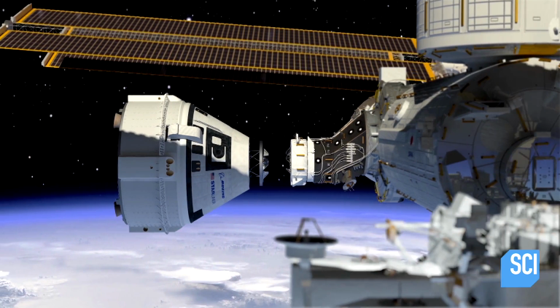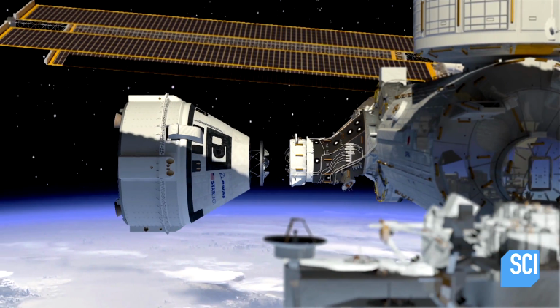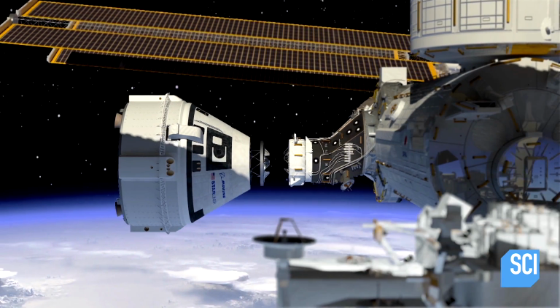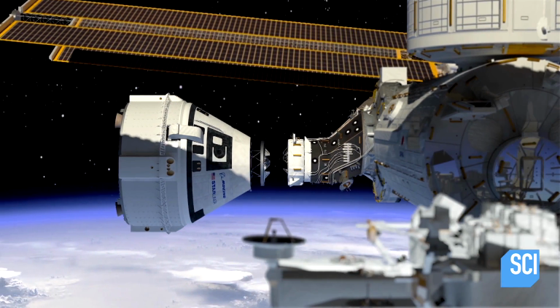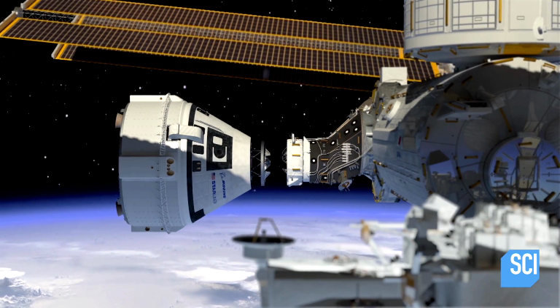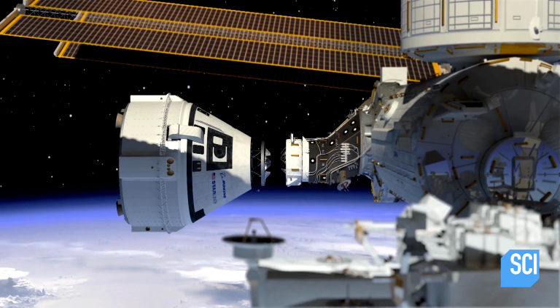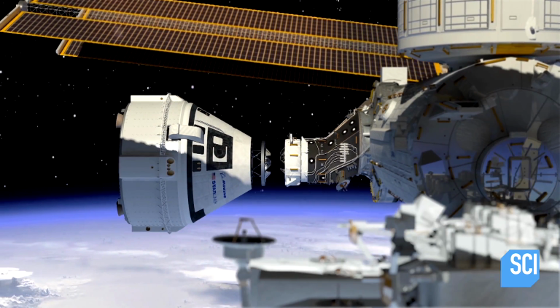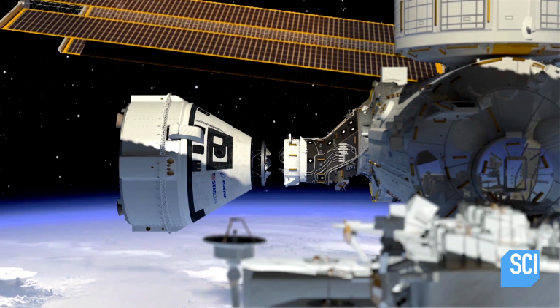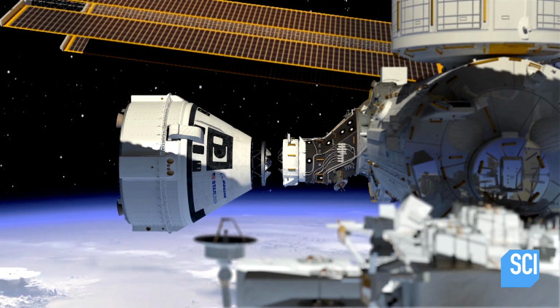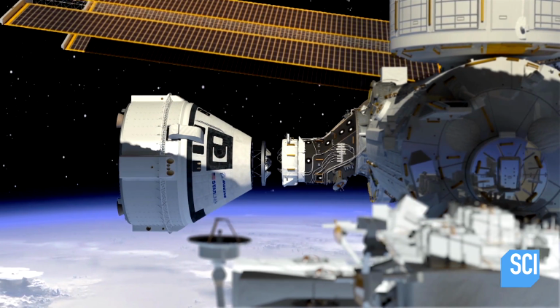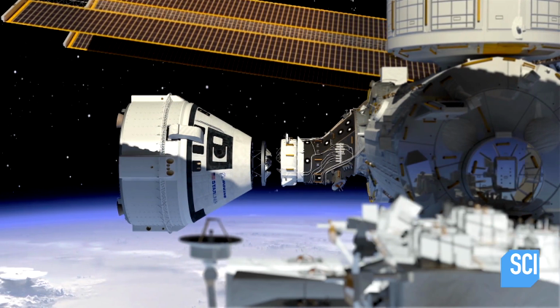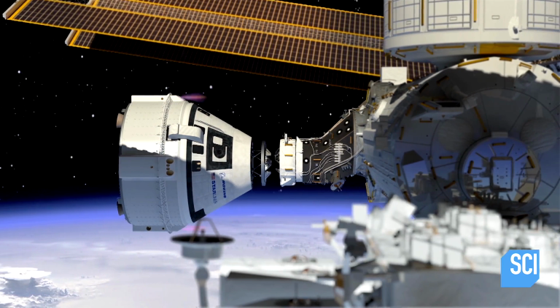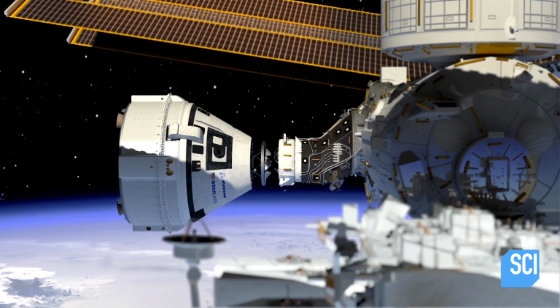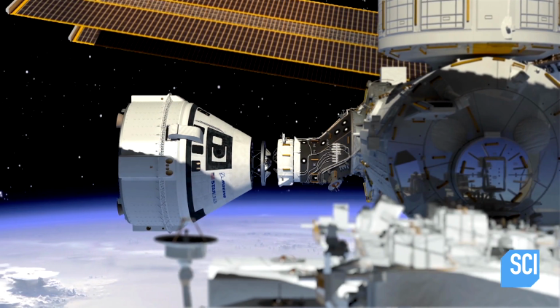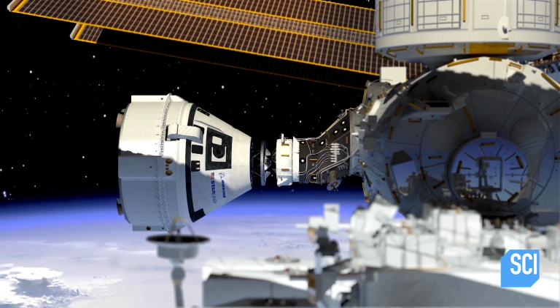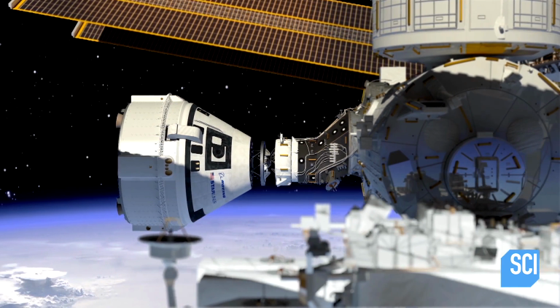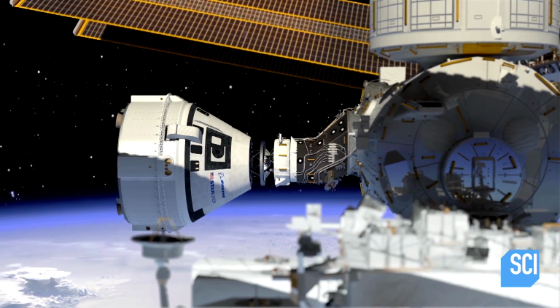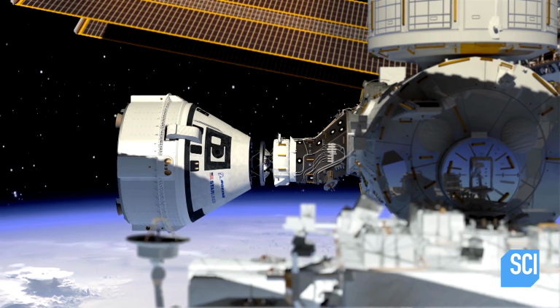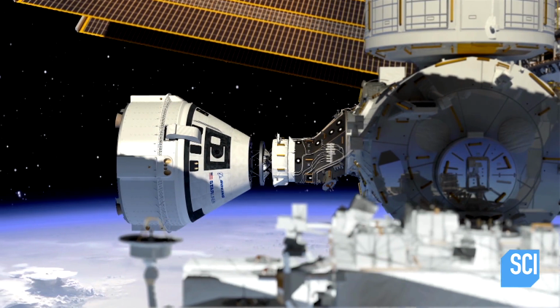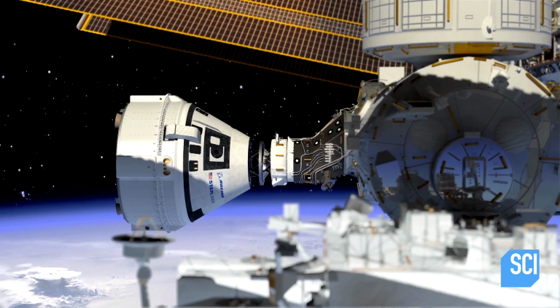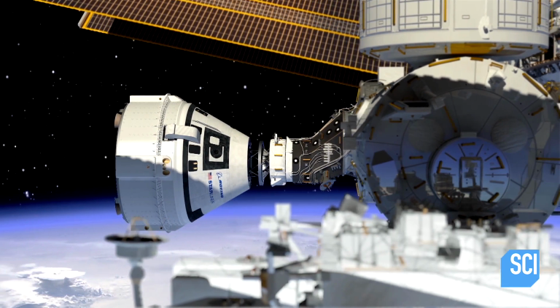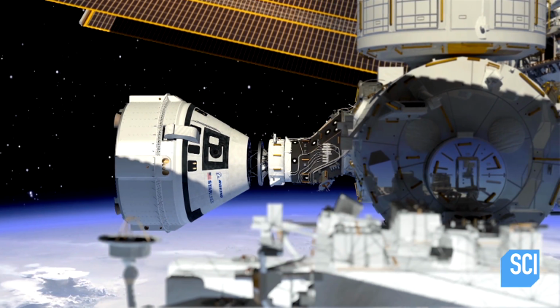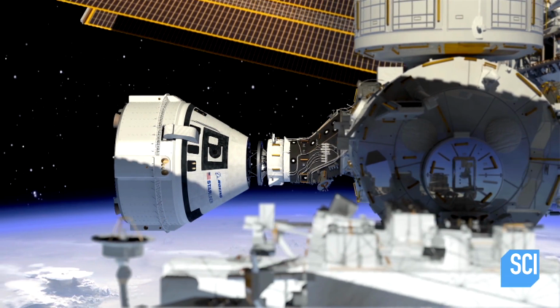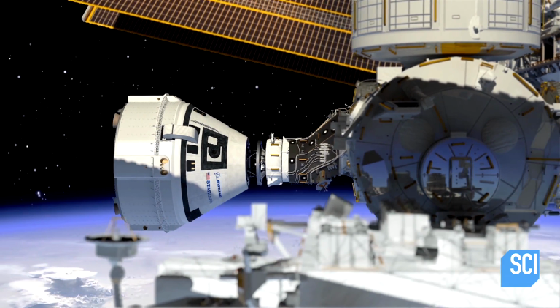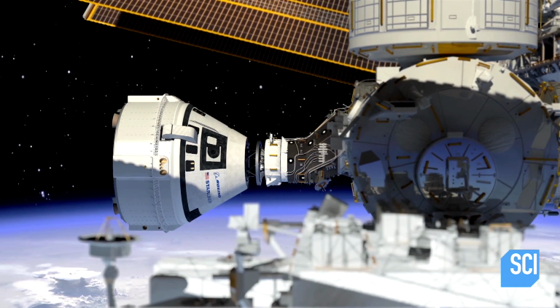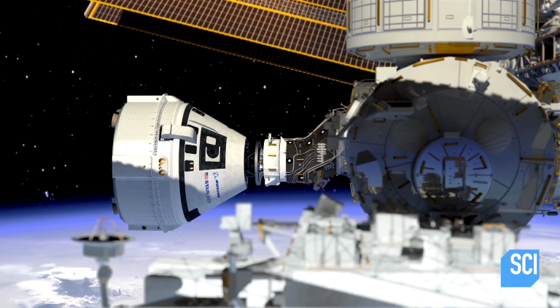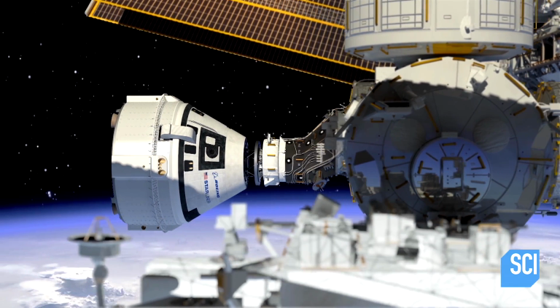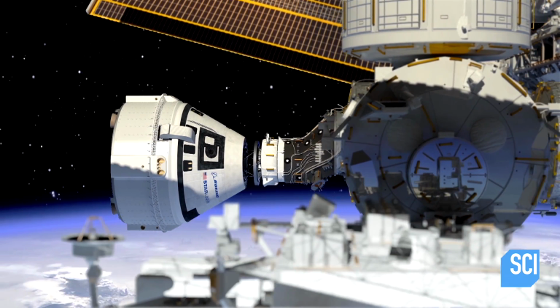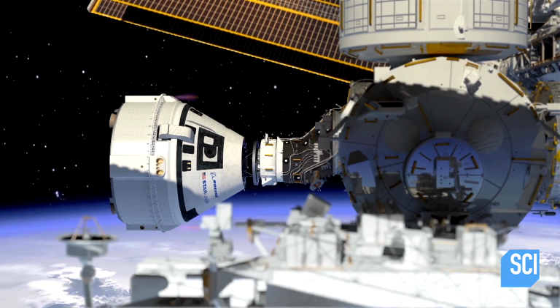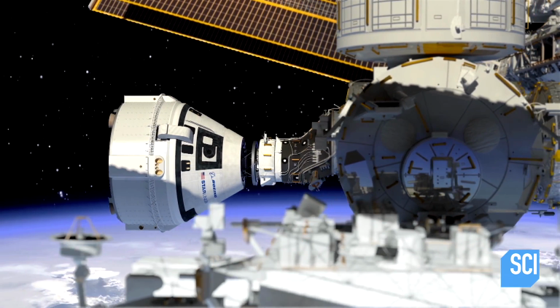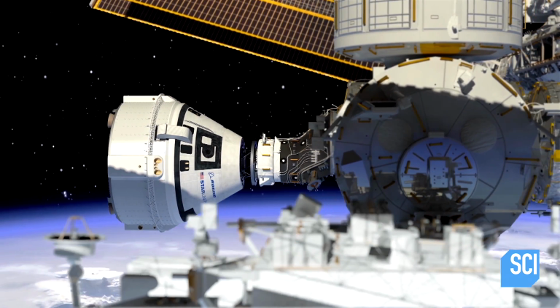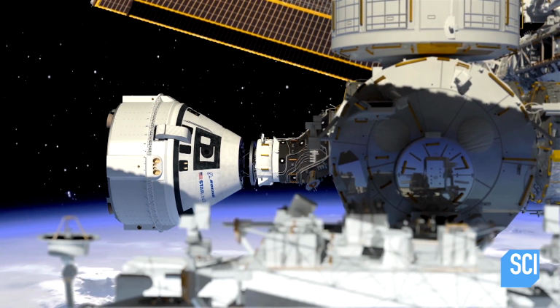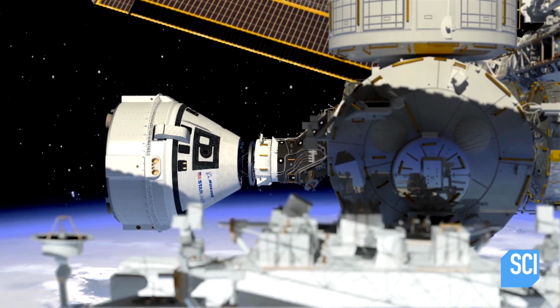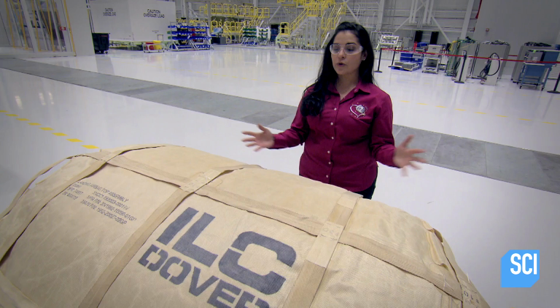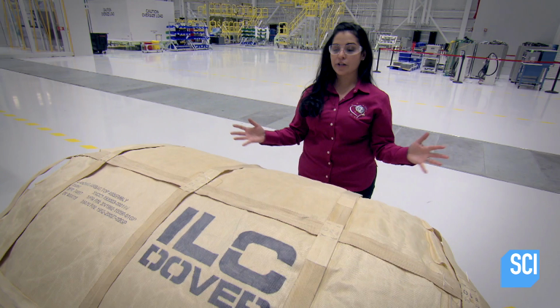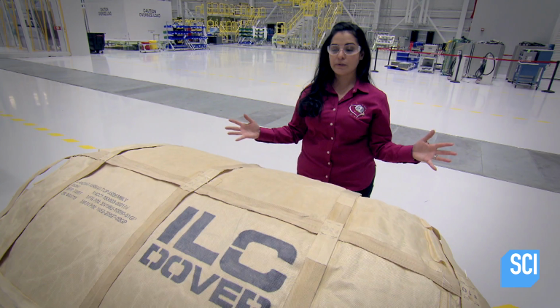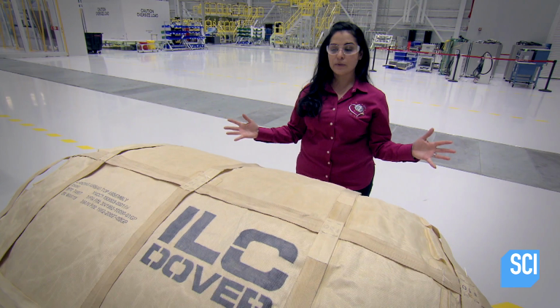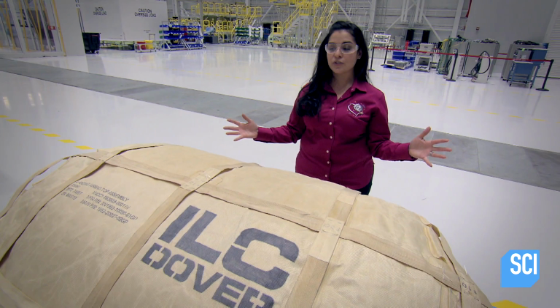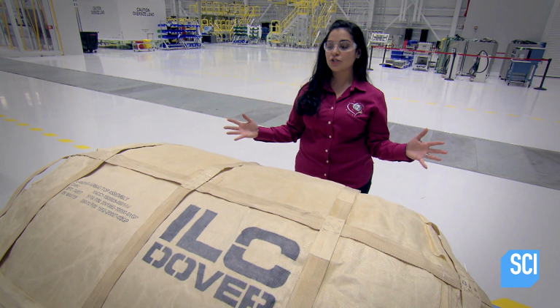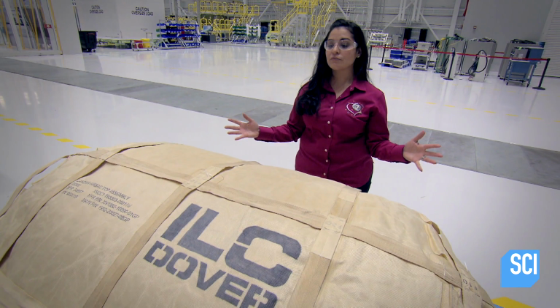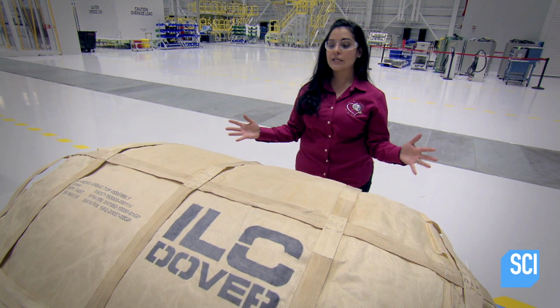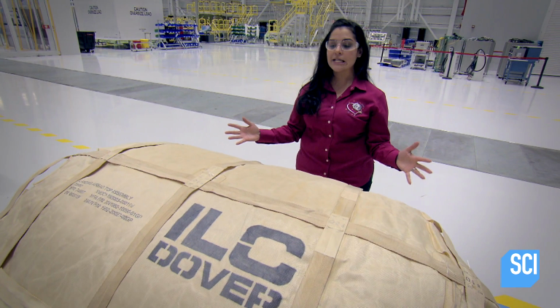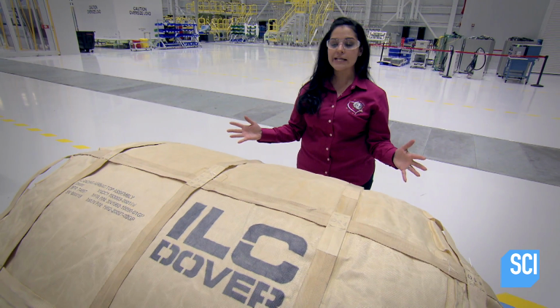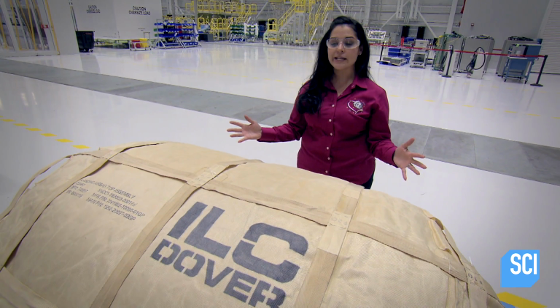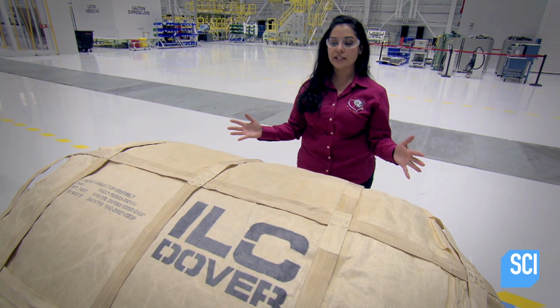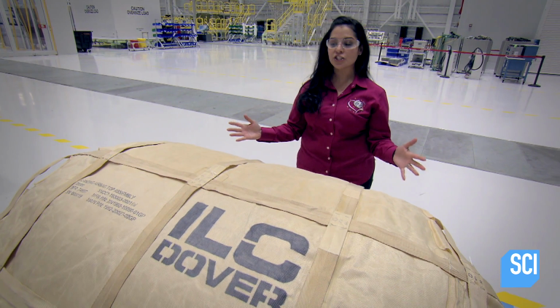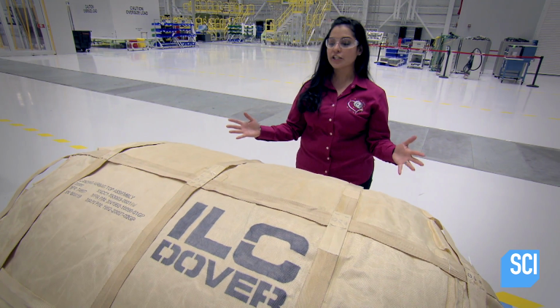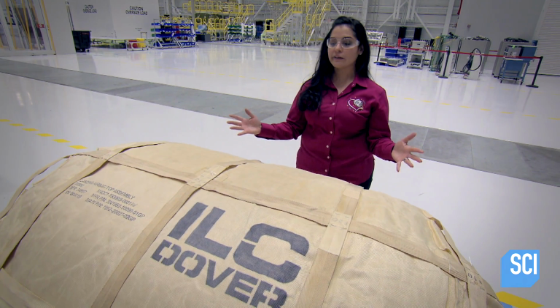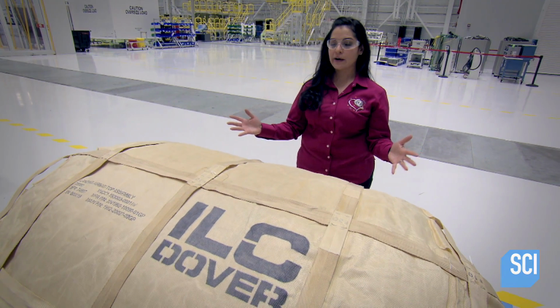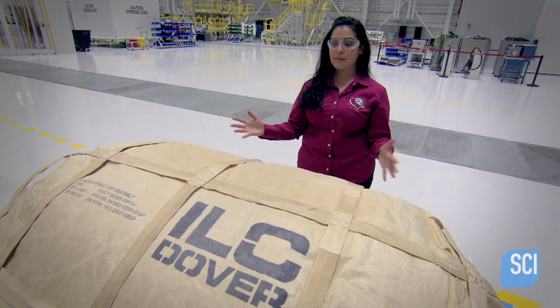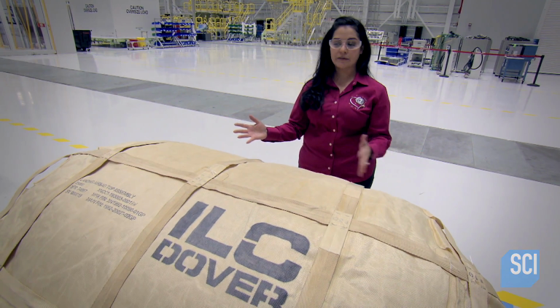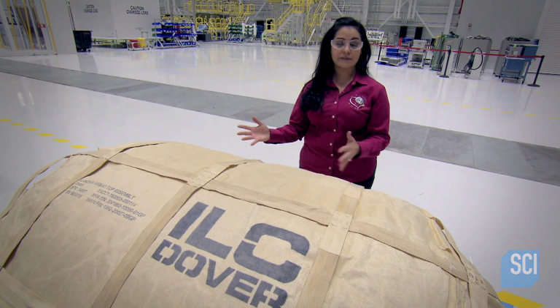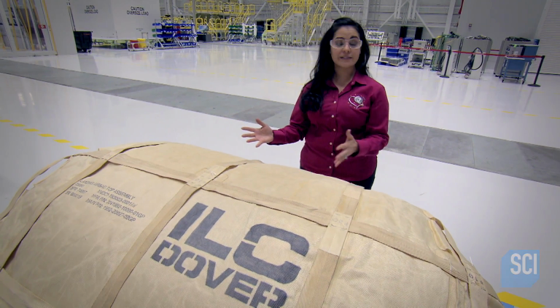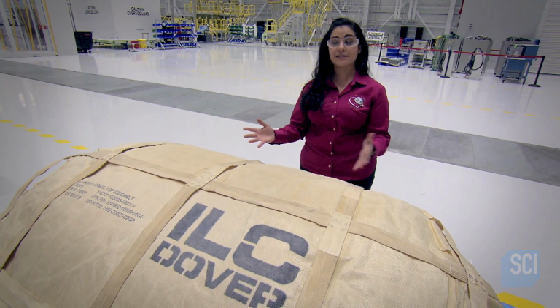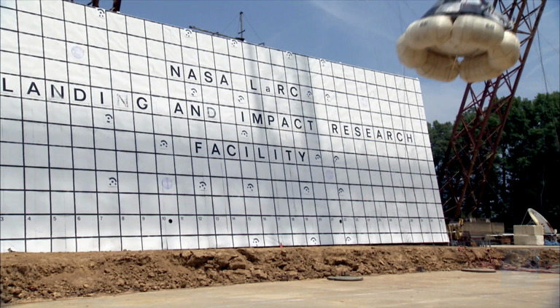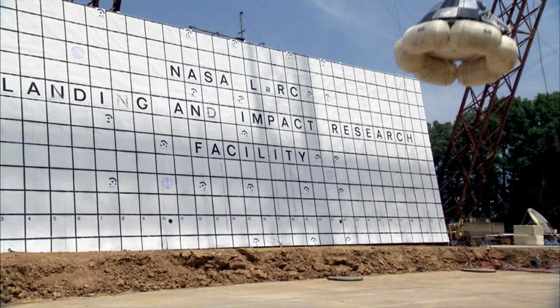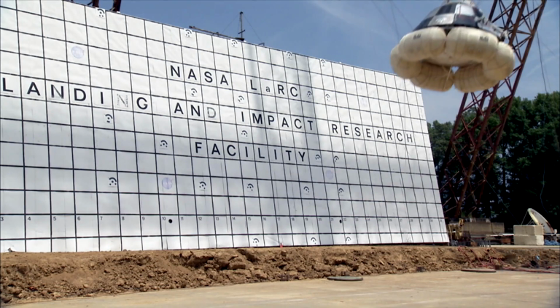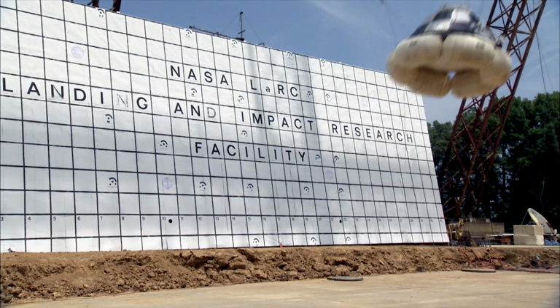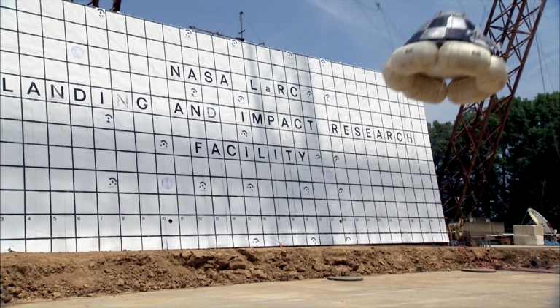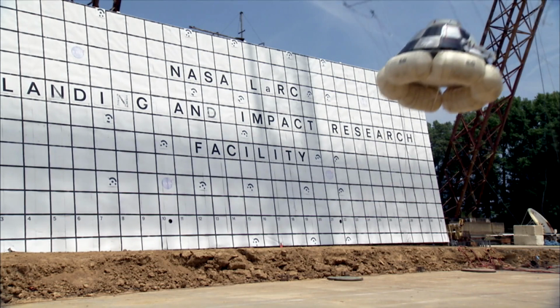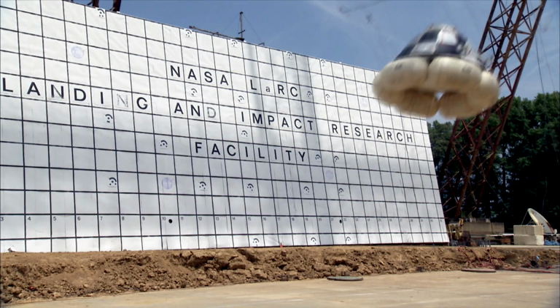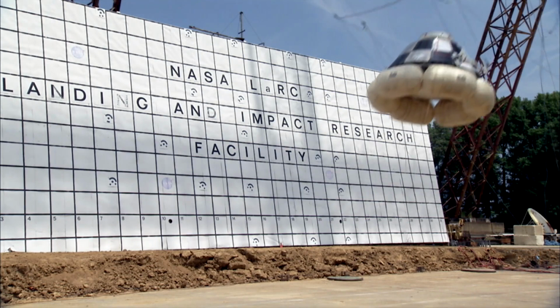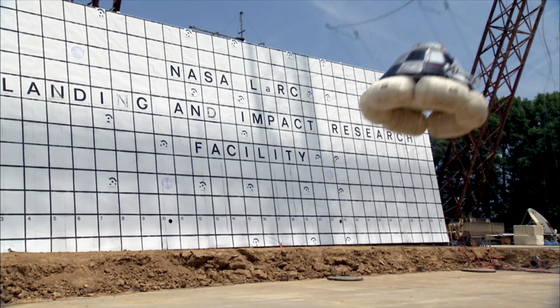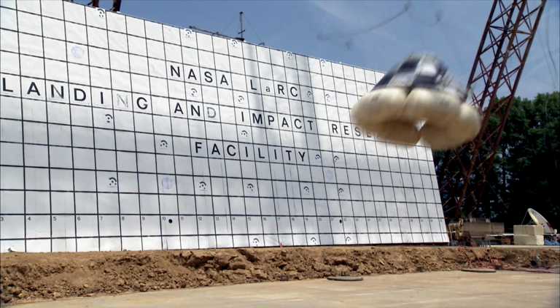In my opinion, the airbag inflation system is one of the most unique engineering marvels to come out of spaceflight.